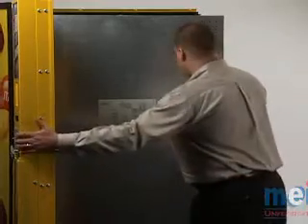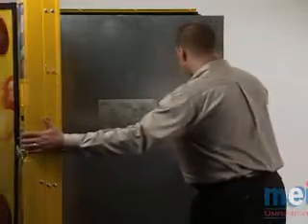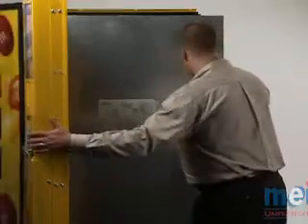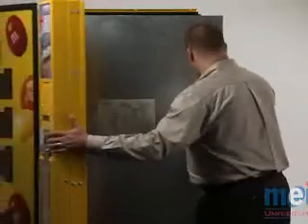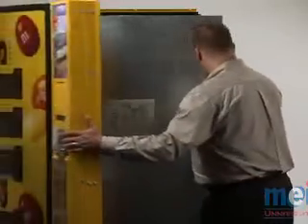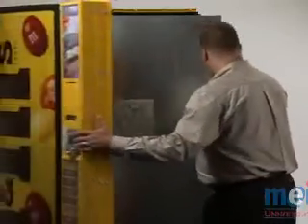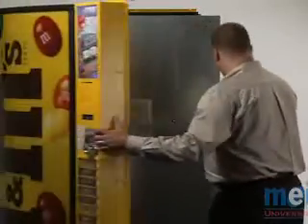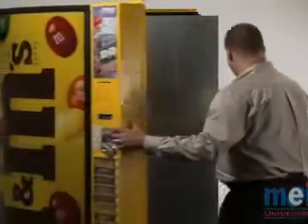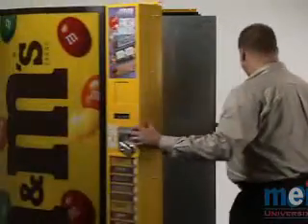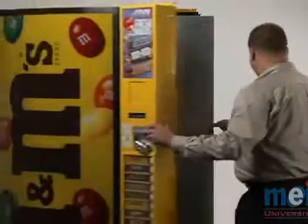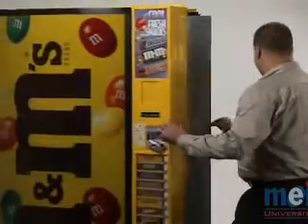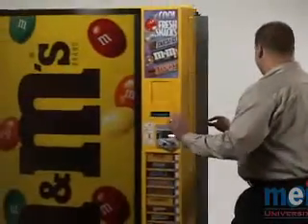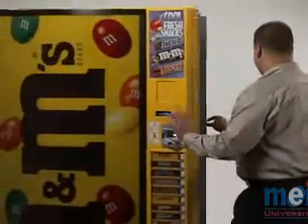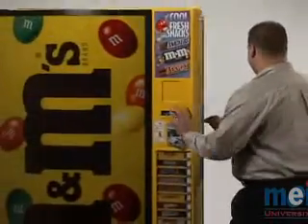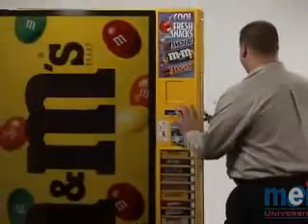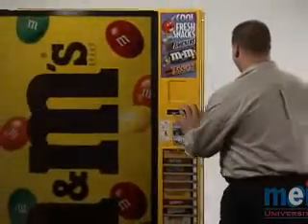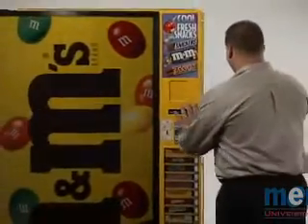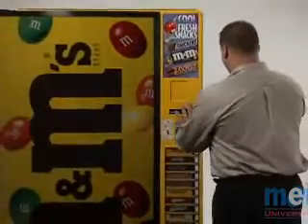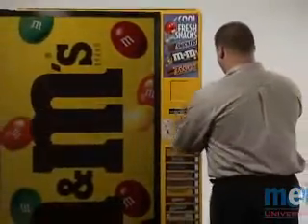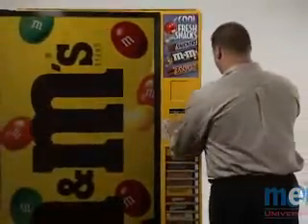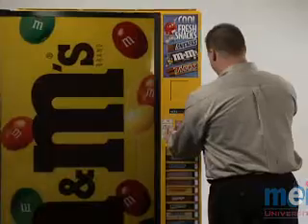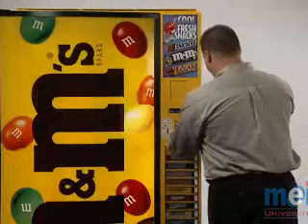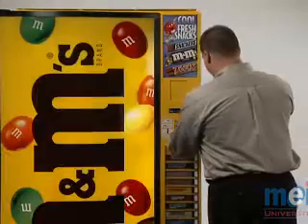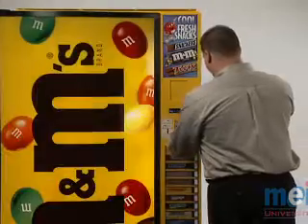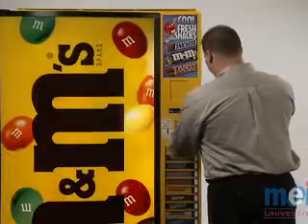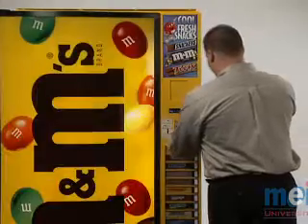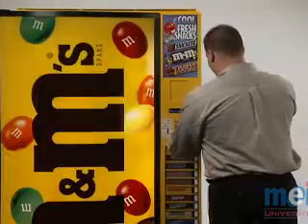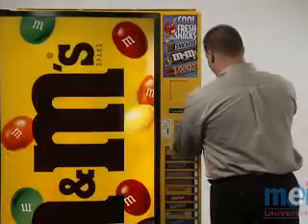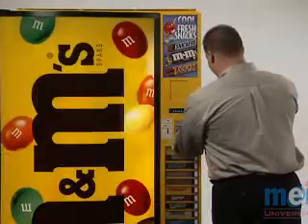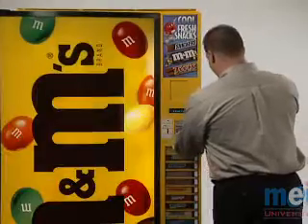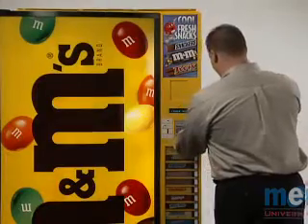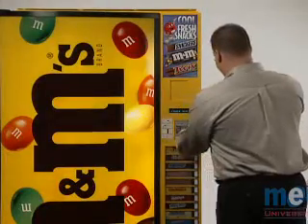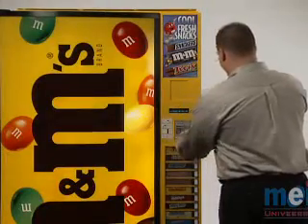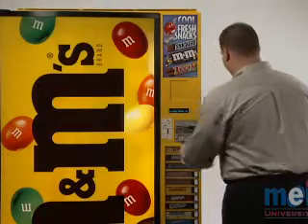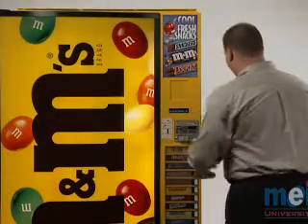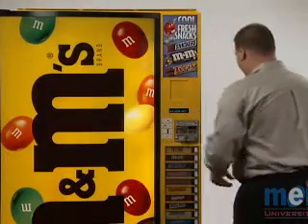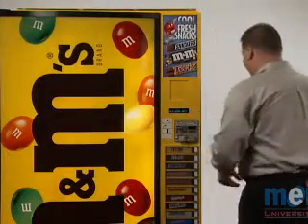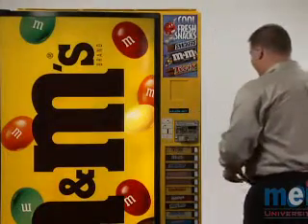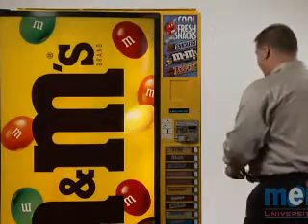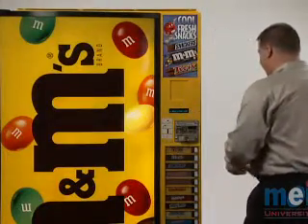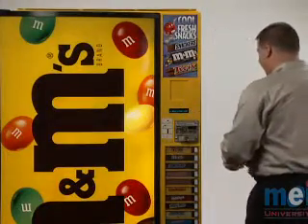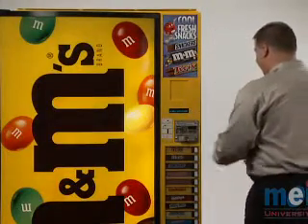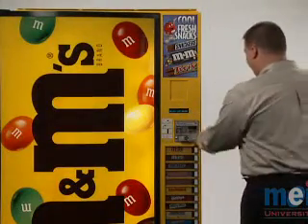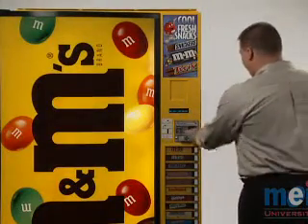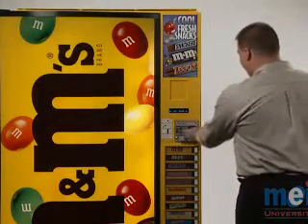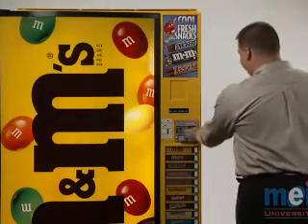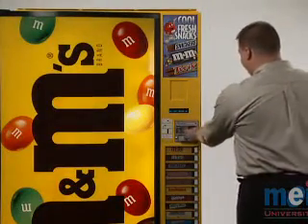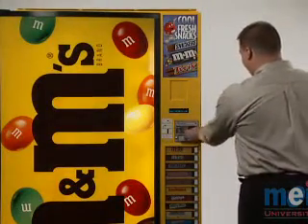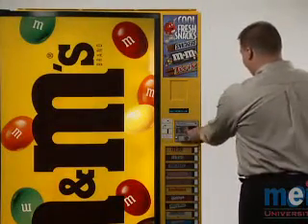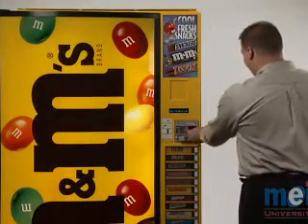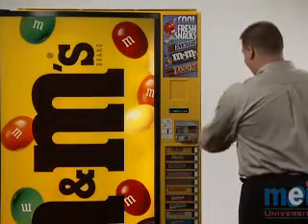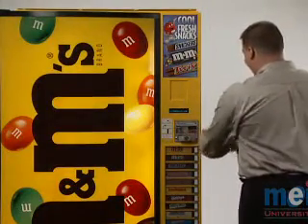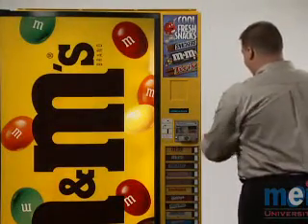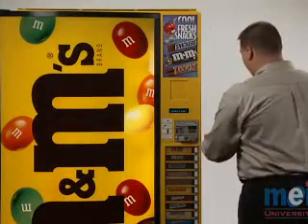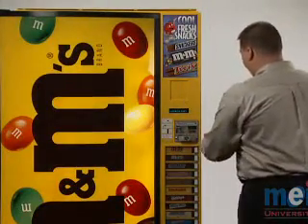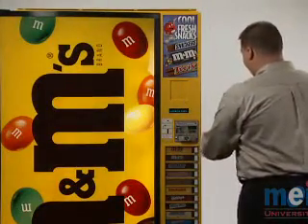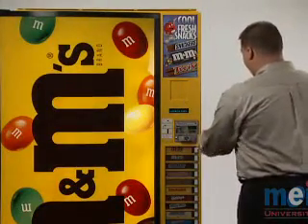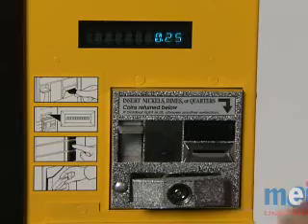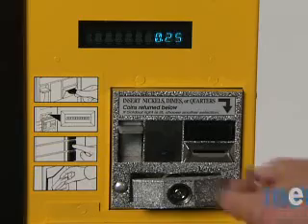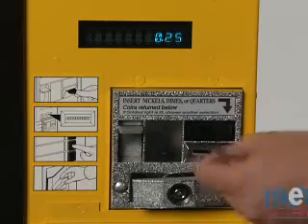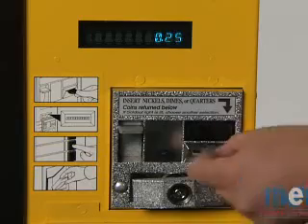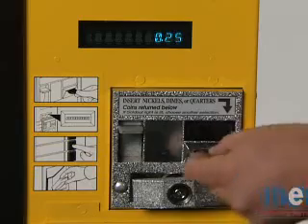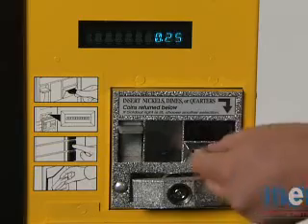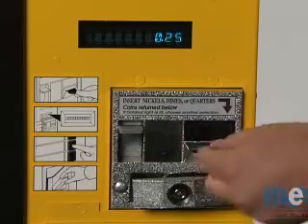After cleaning the coin changer, MEI ConLux recommends a test vent to ensure proper acceptance and payout of coins.